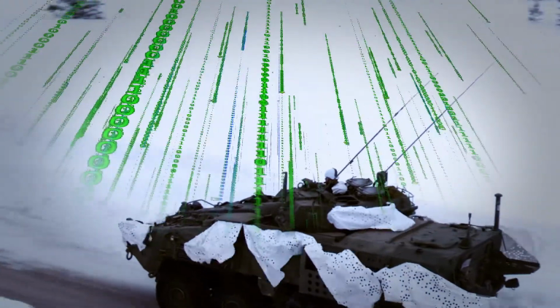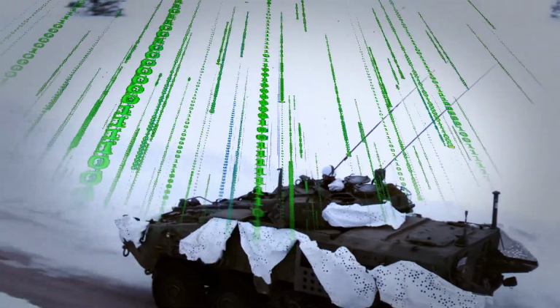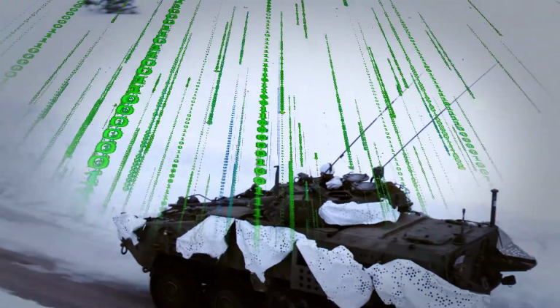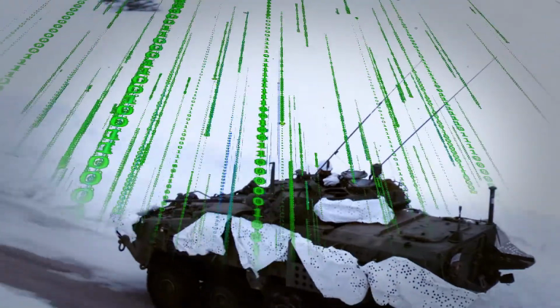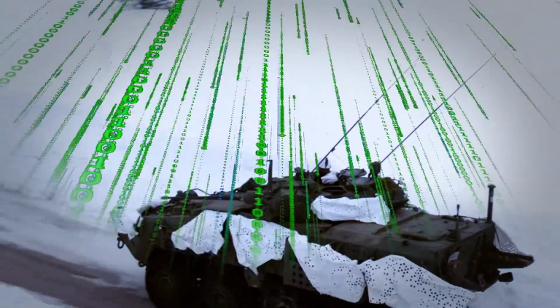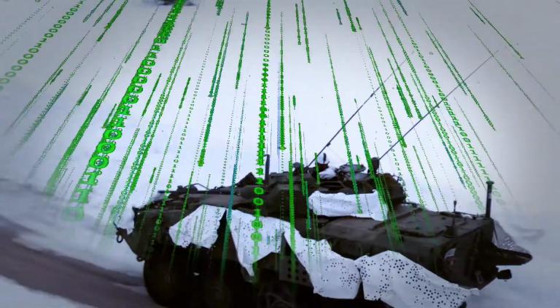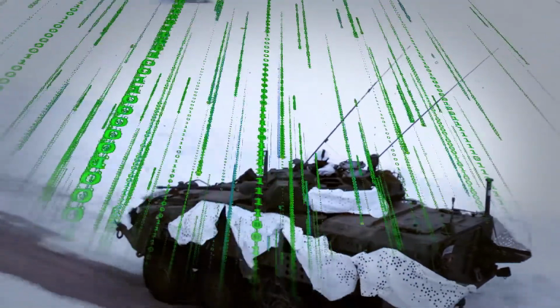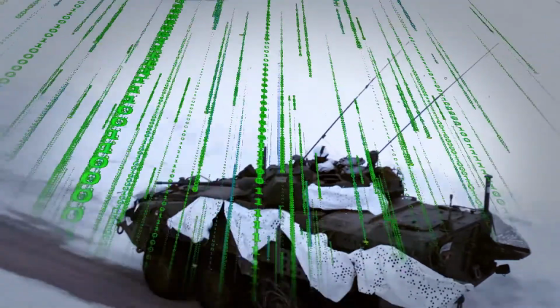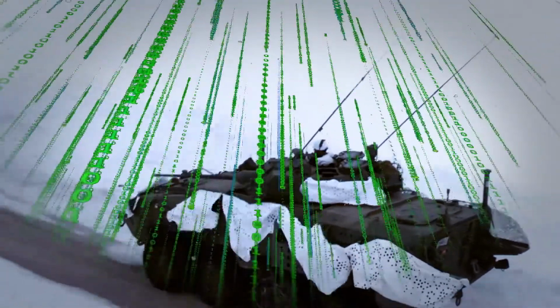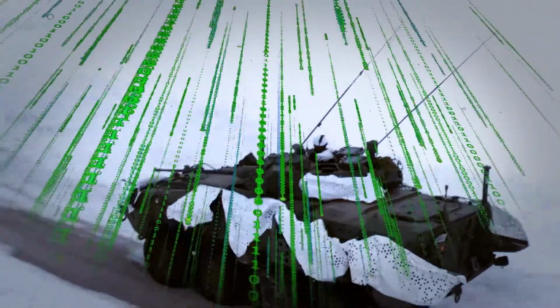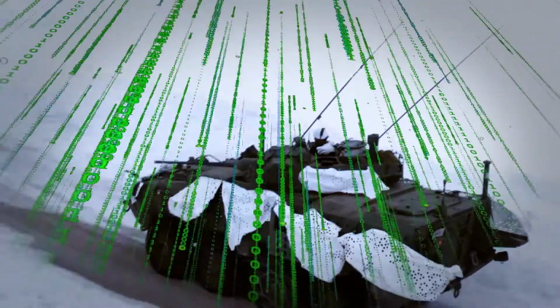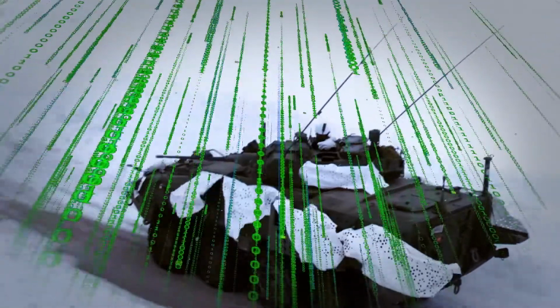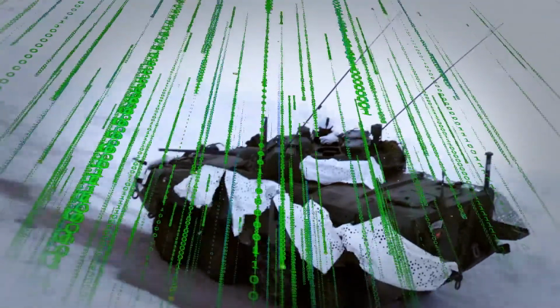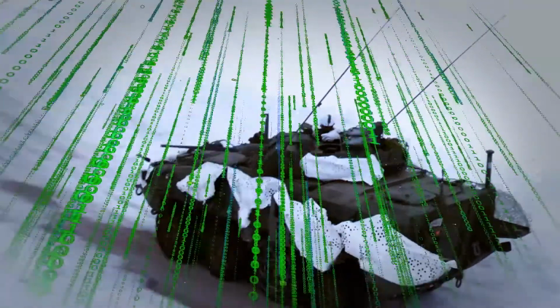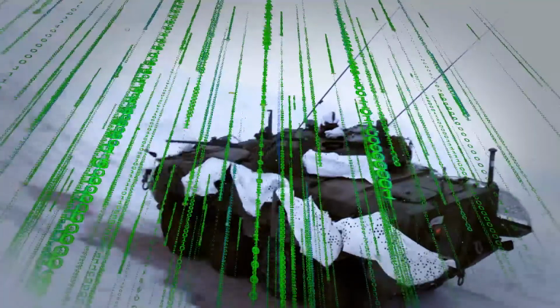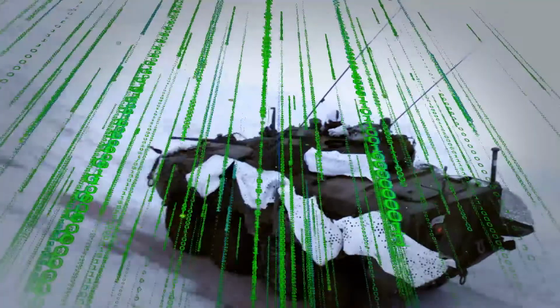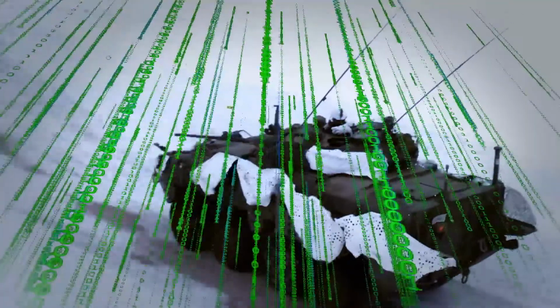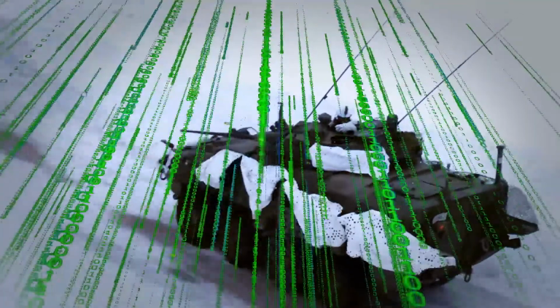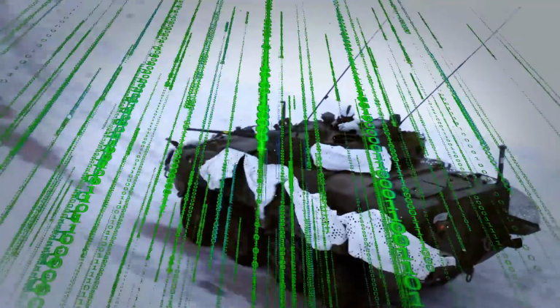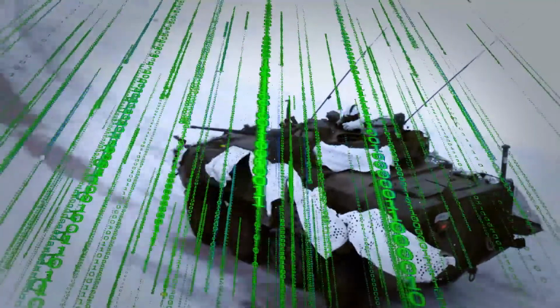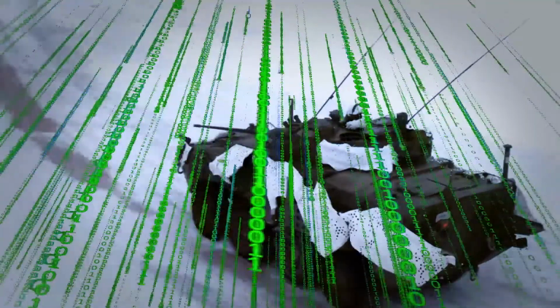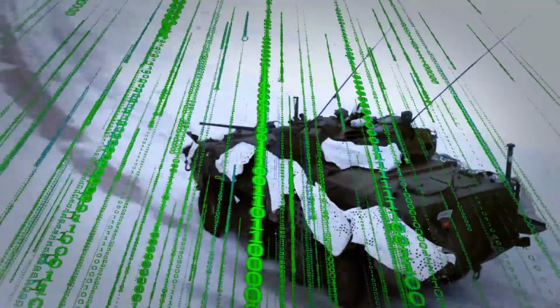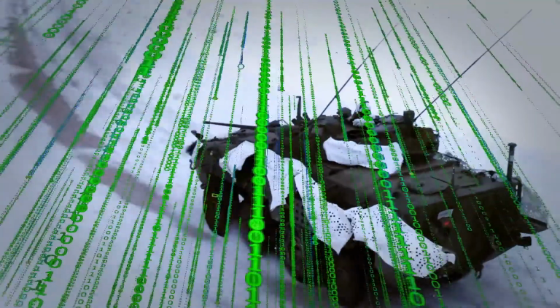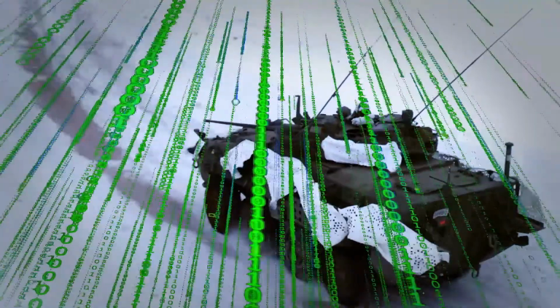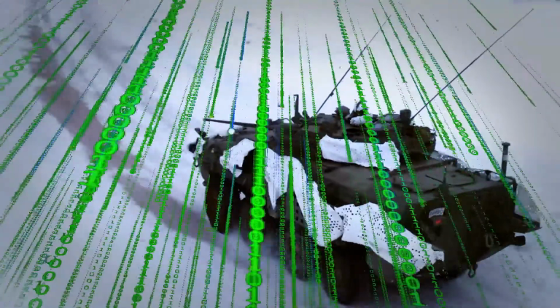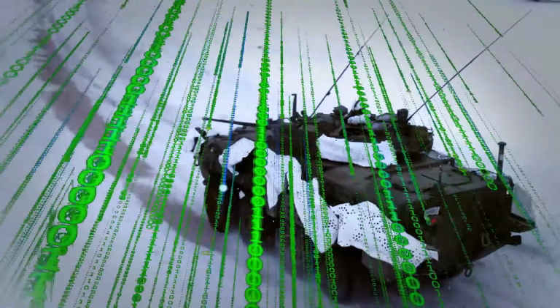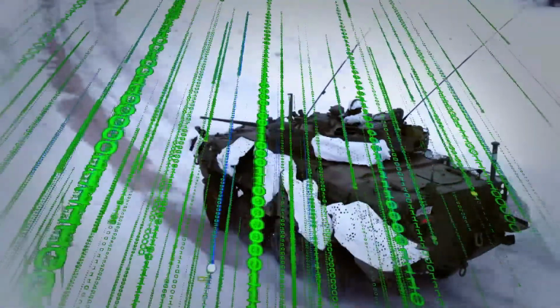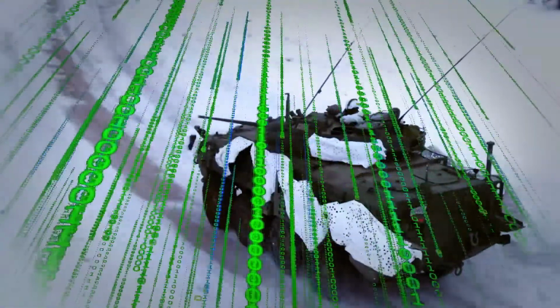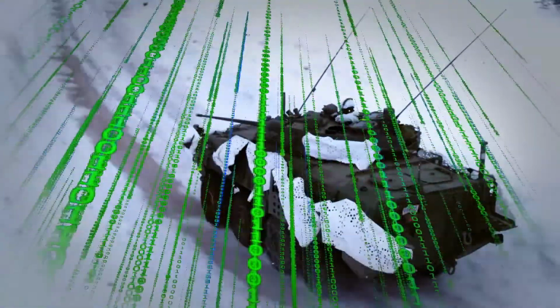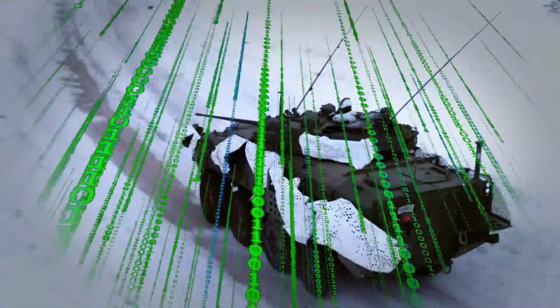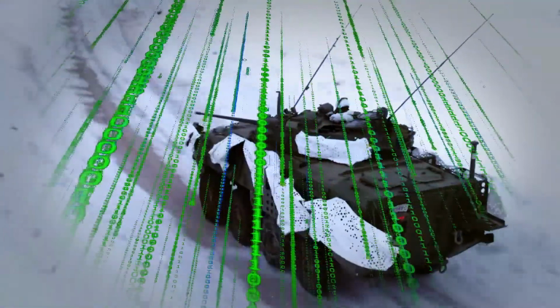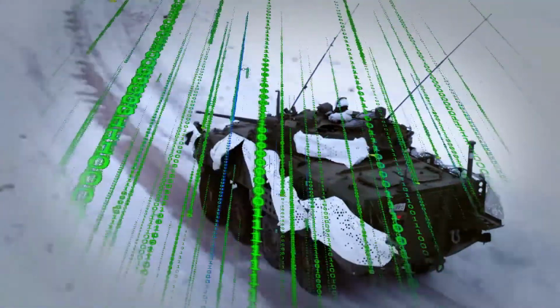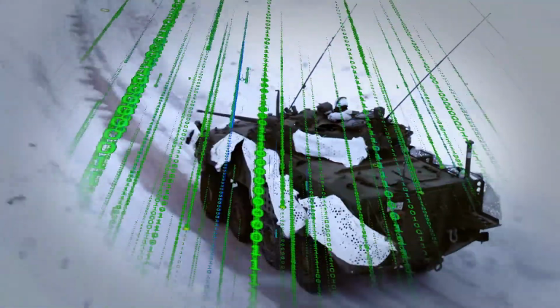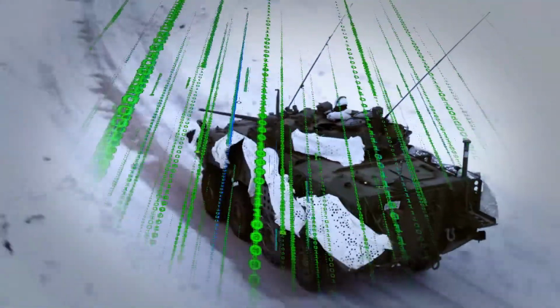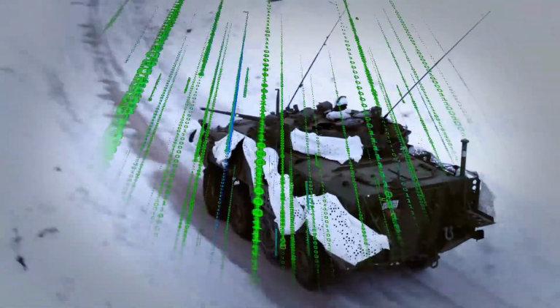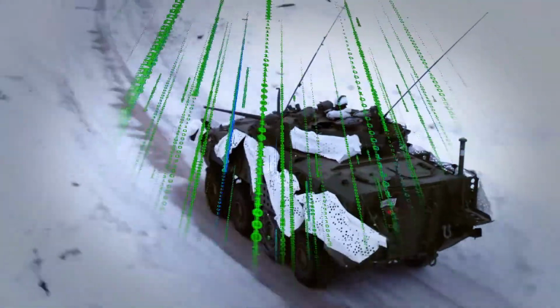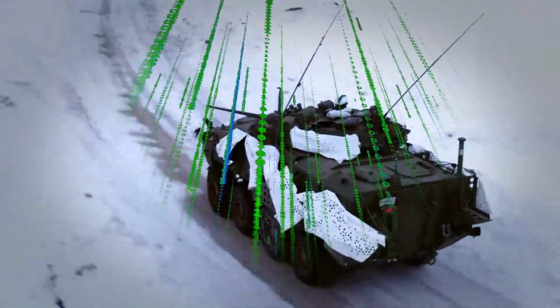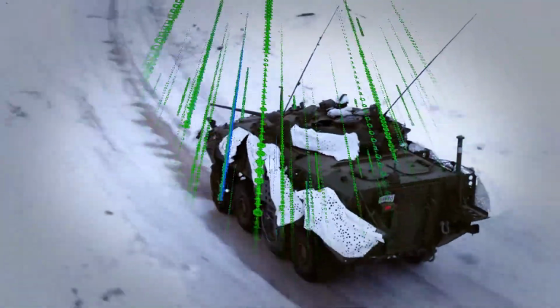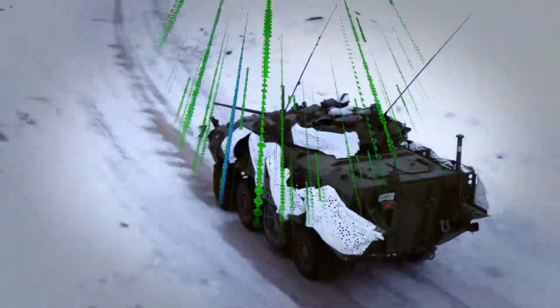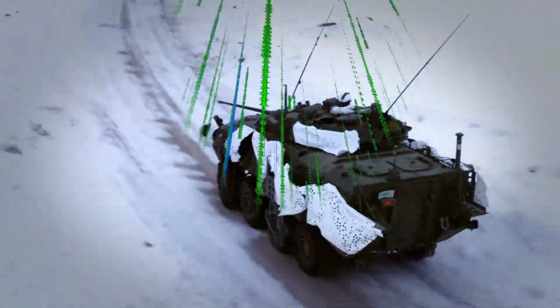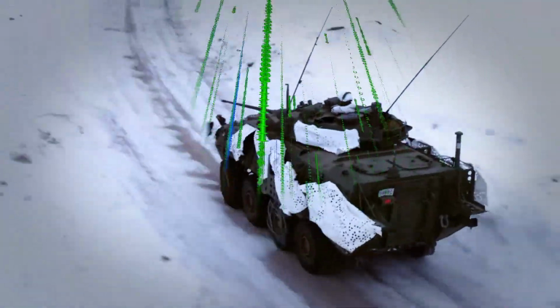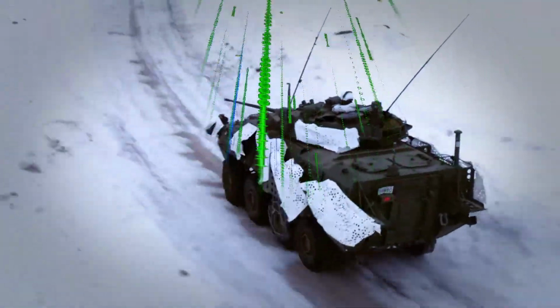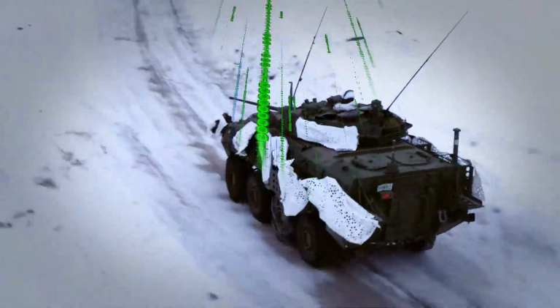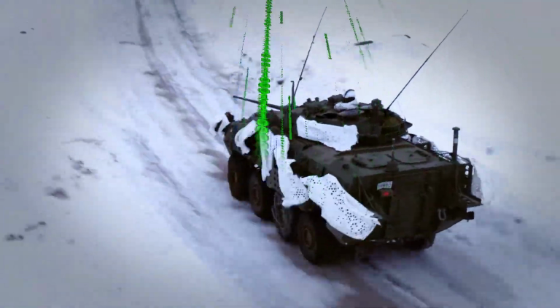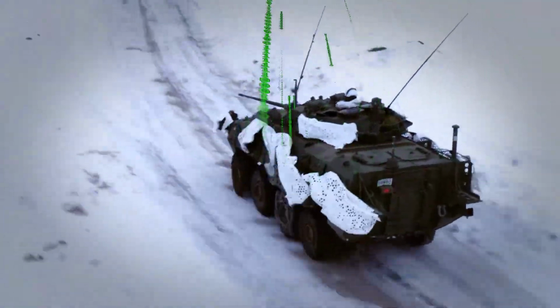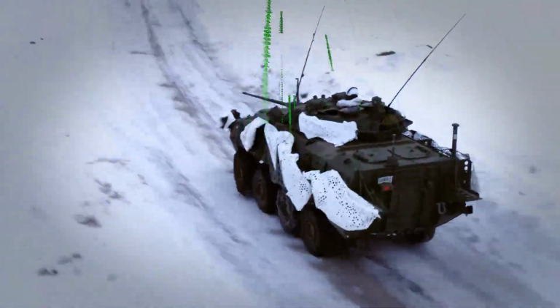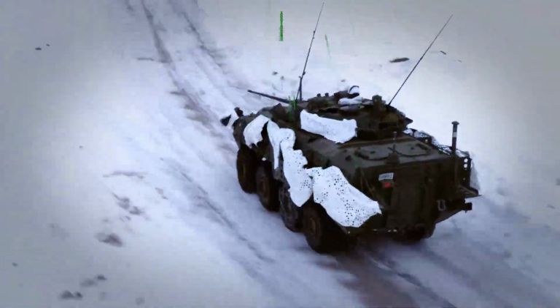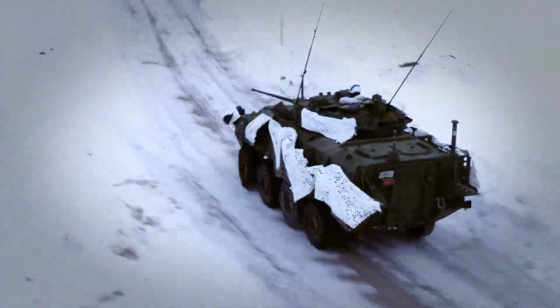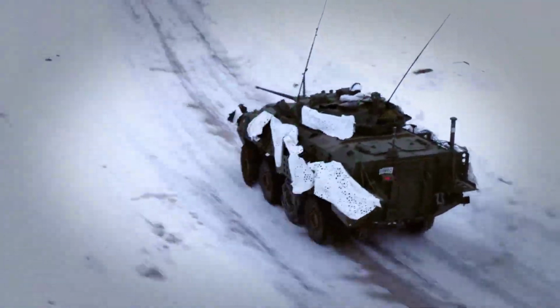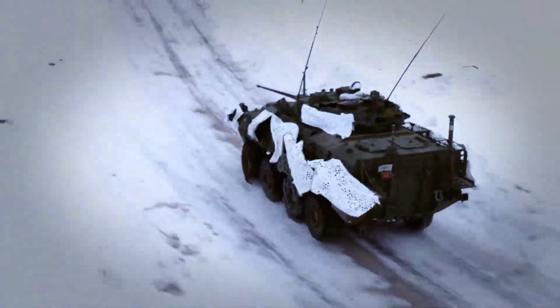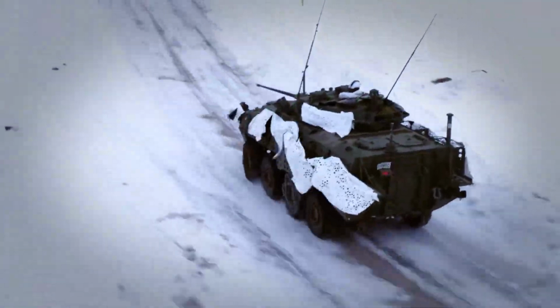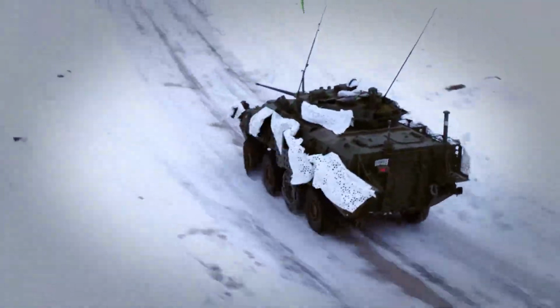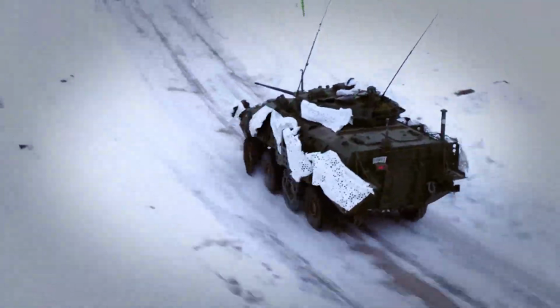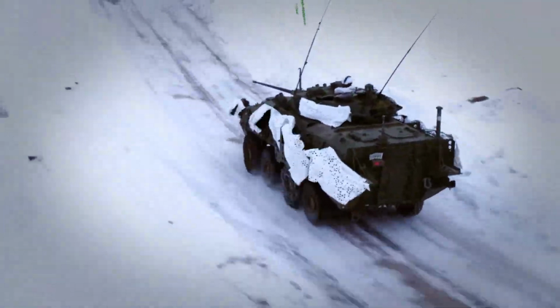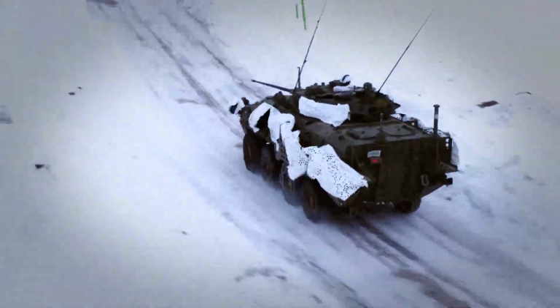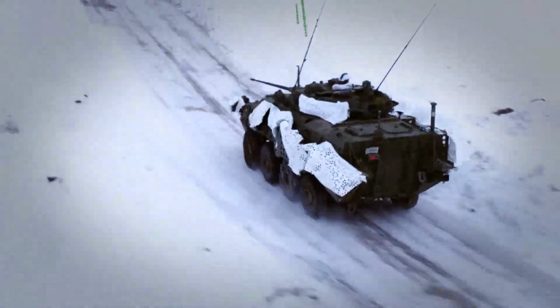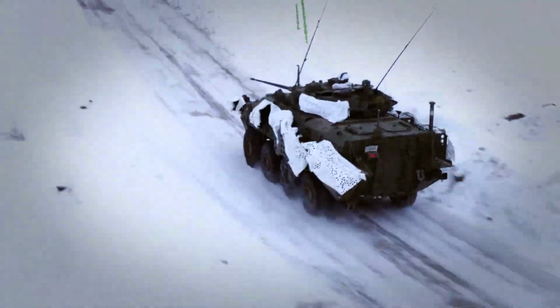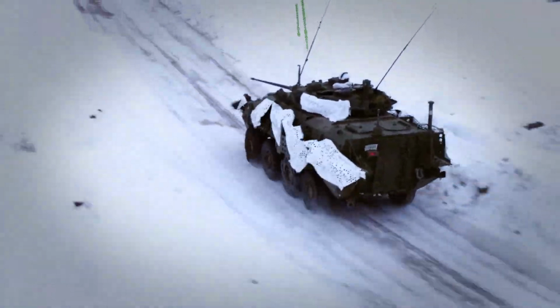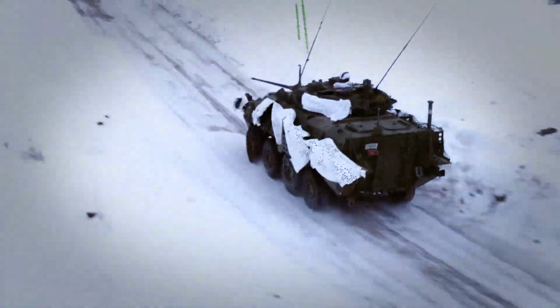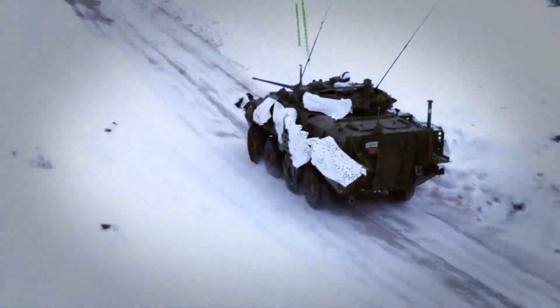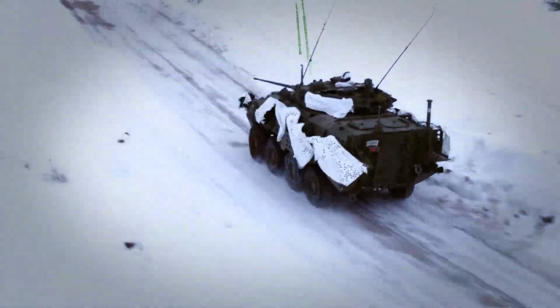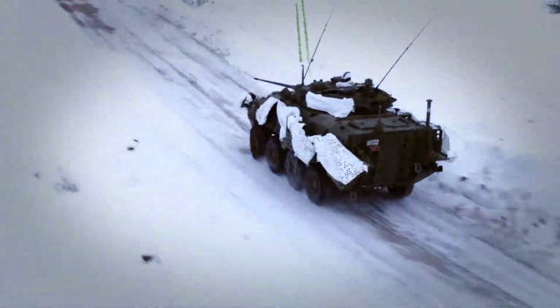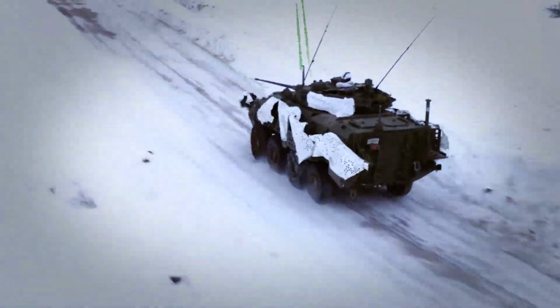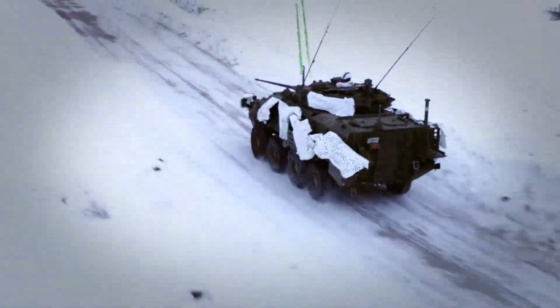They tested it on LAV3s, put out a jamming signal, and they found that yes, this device actually worked quite well.